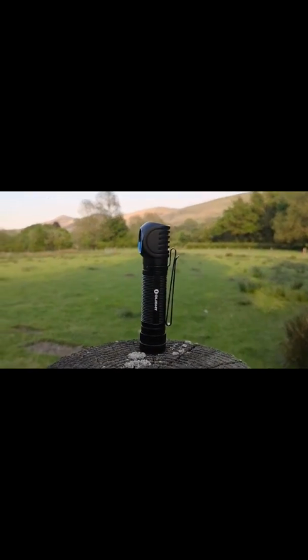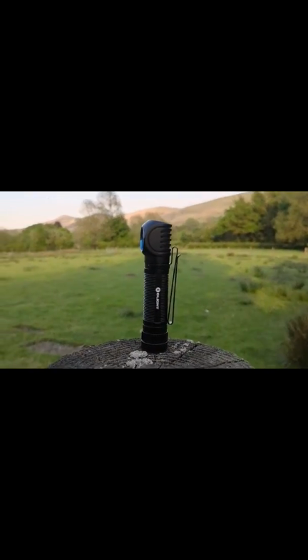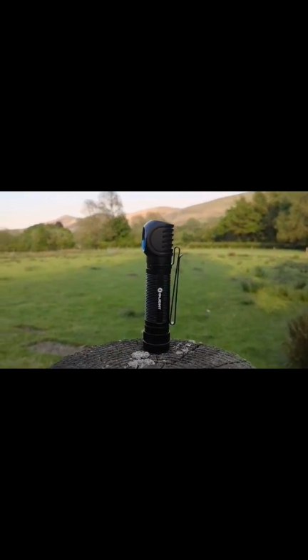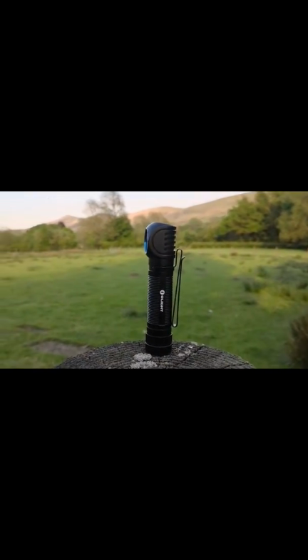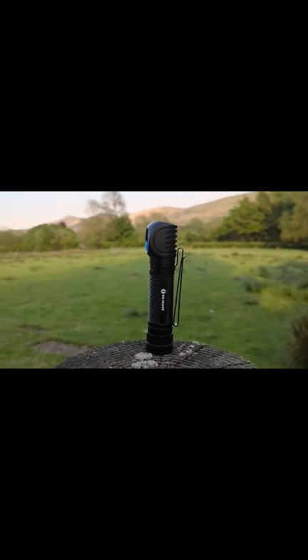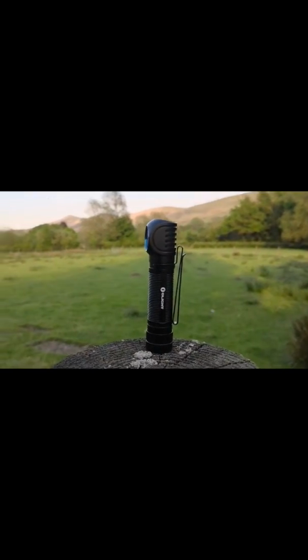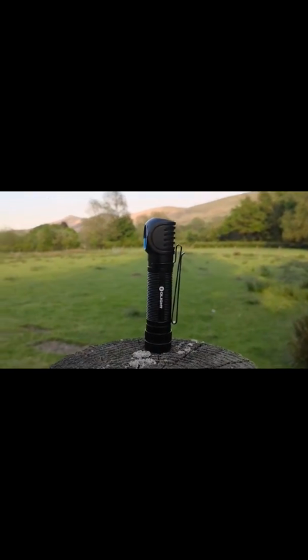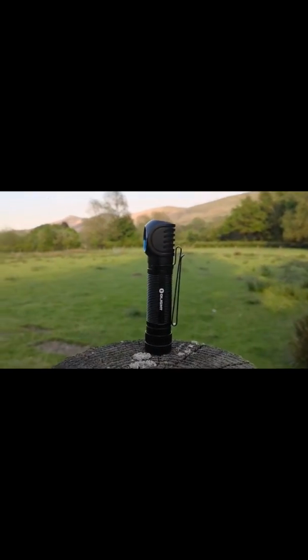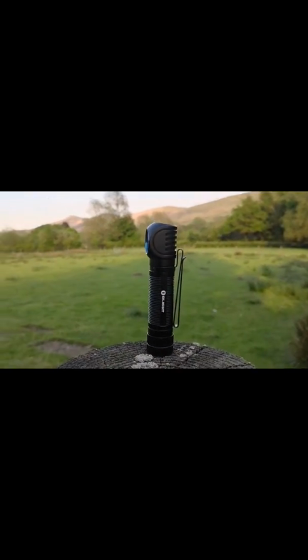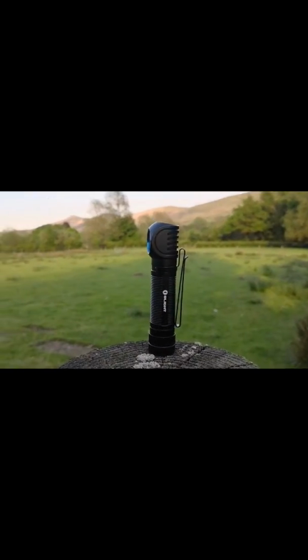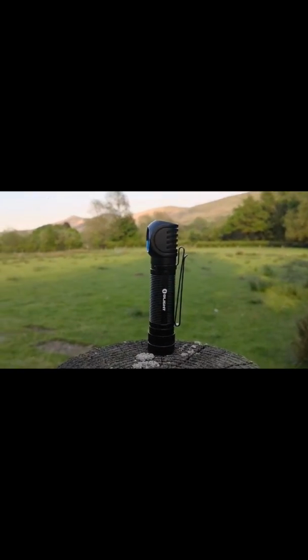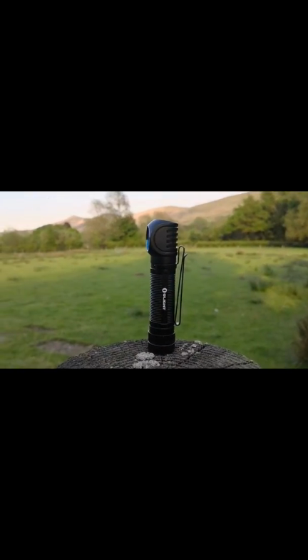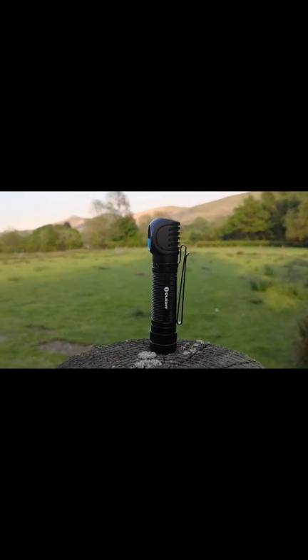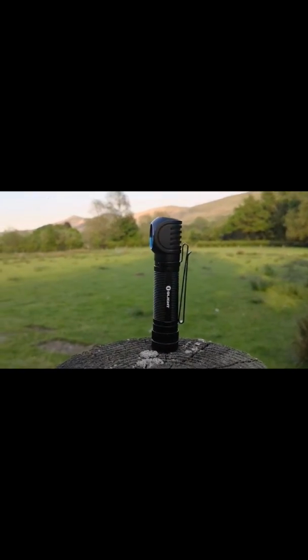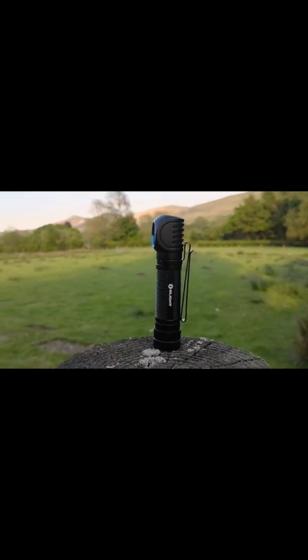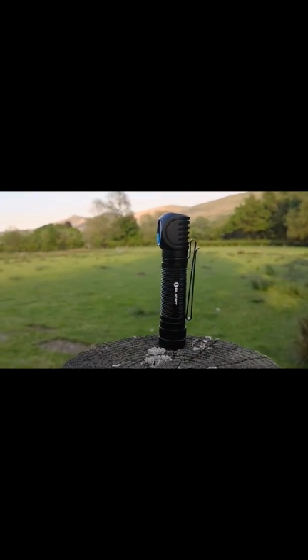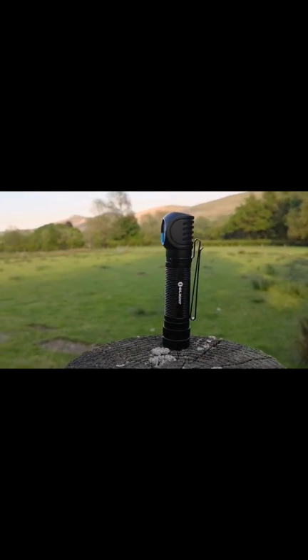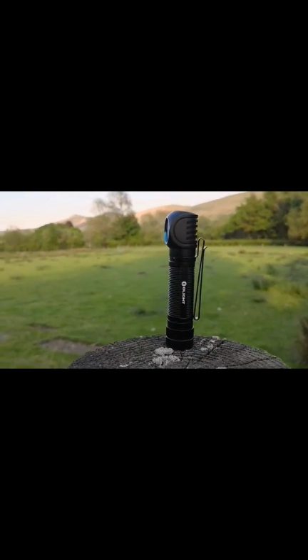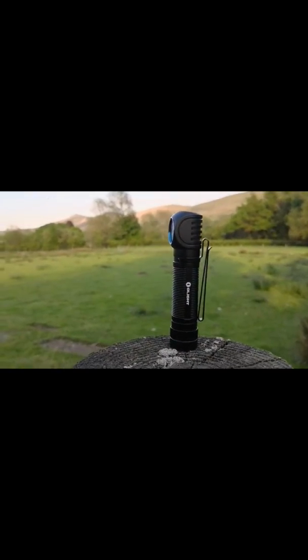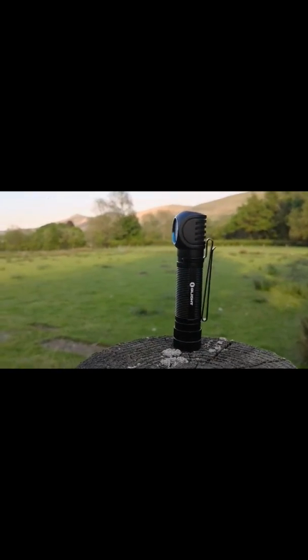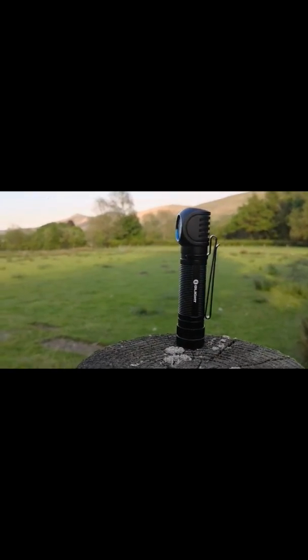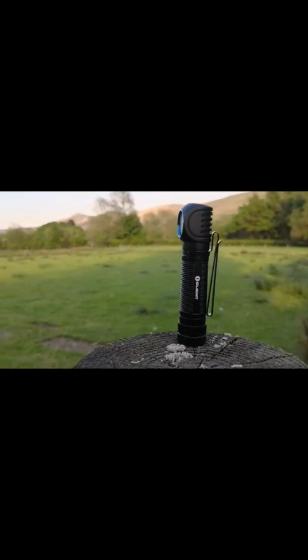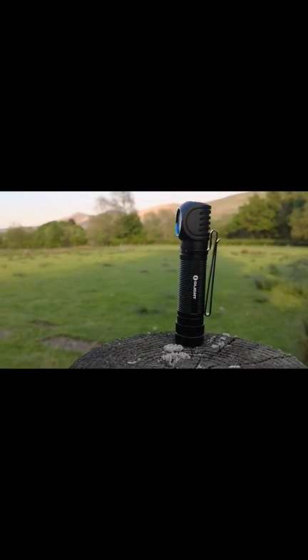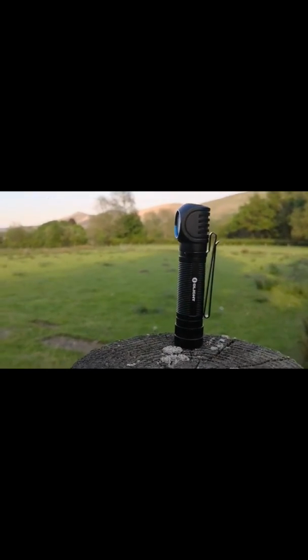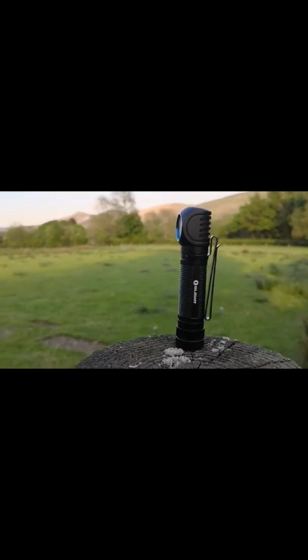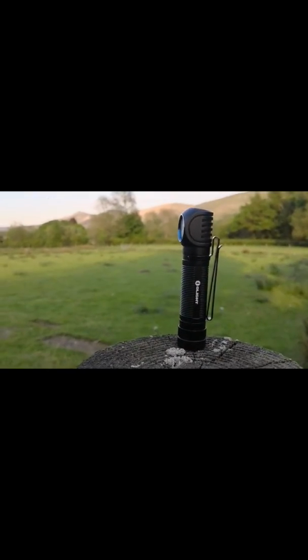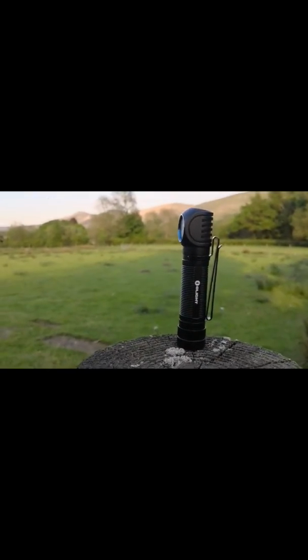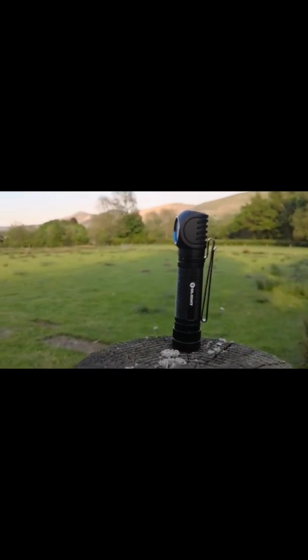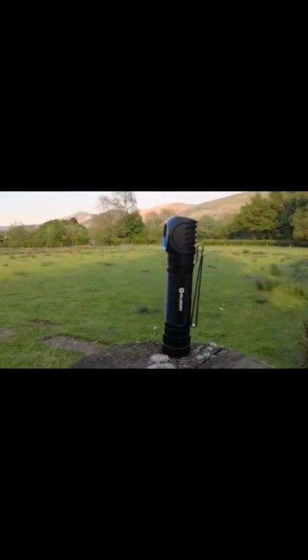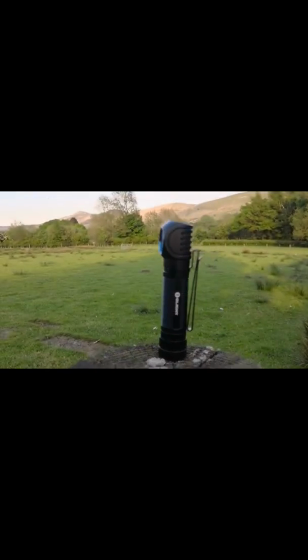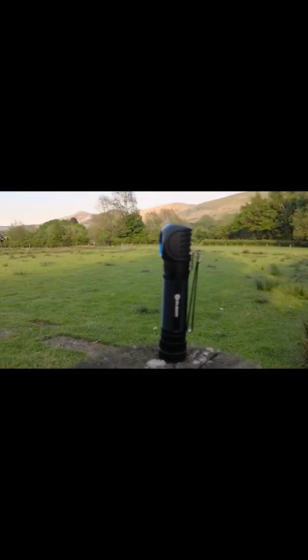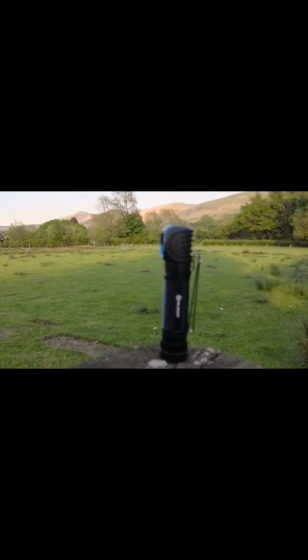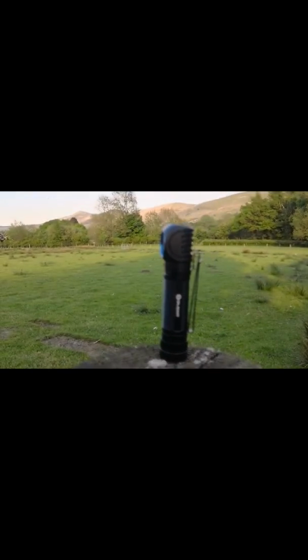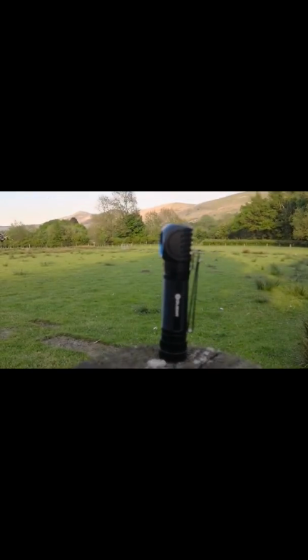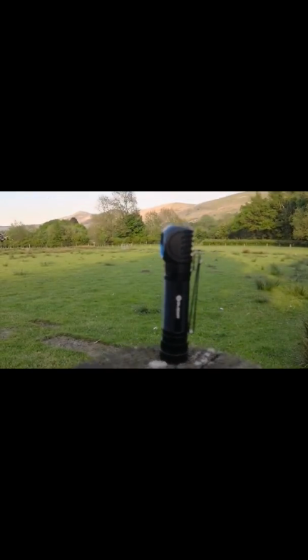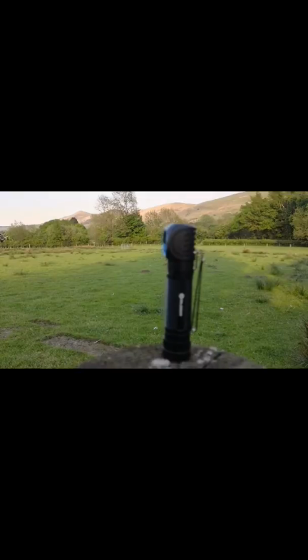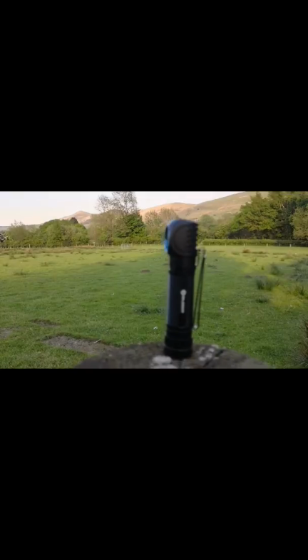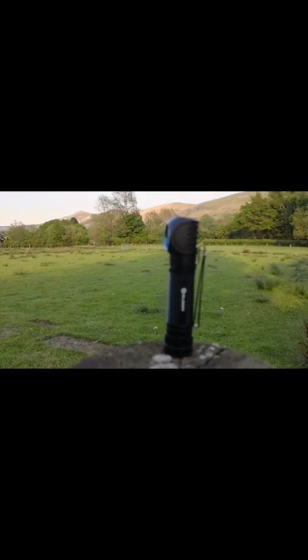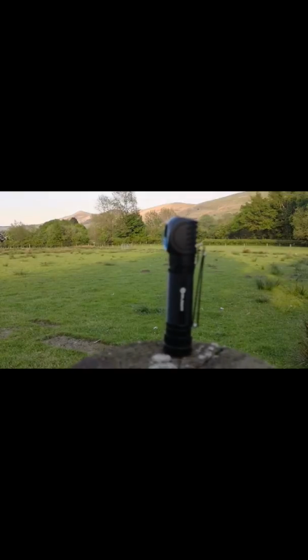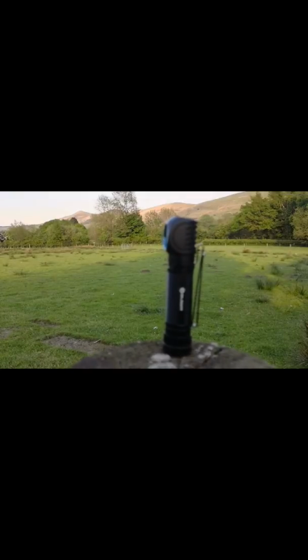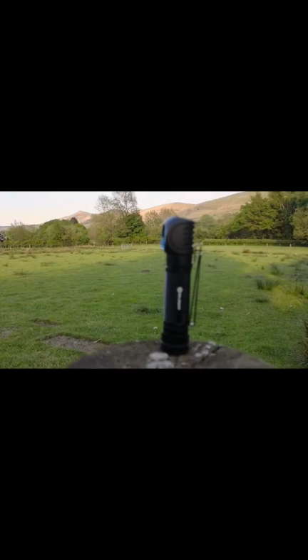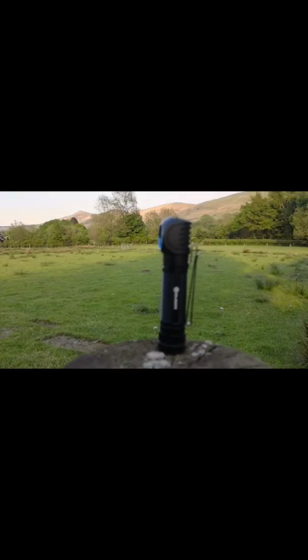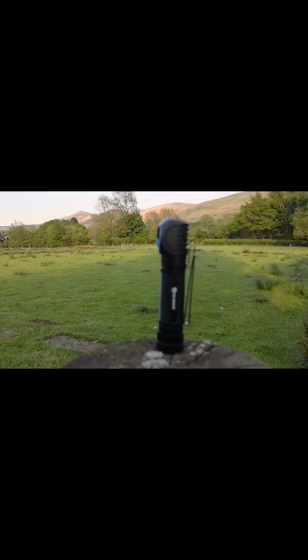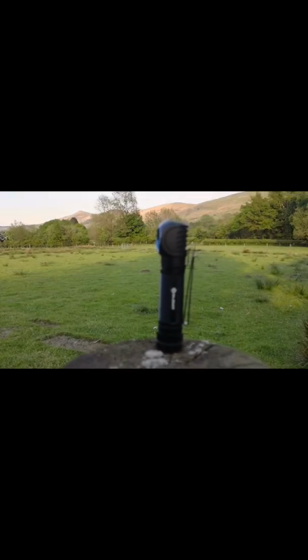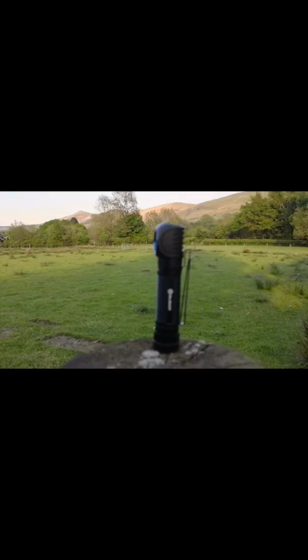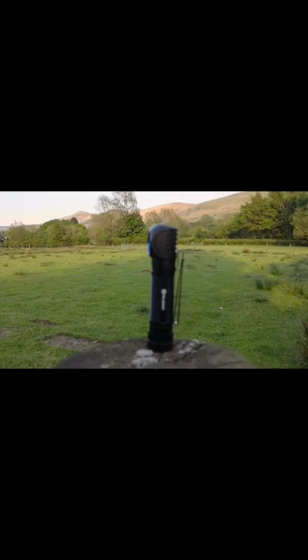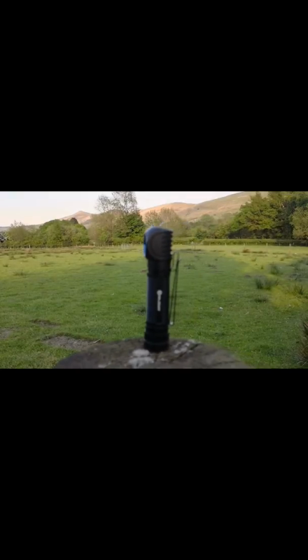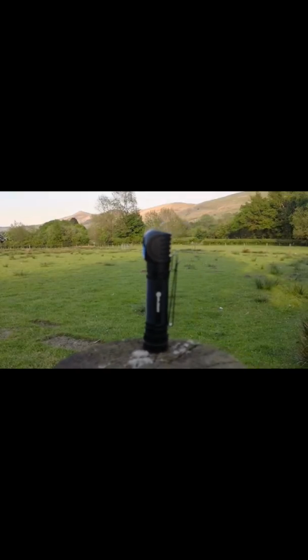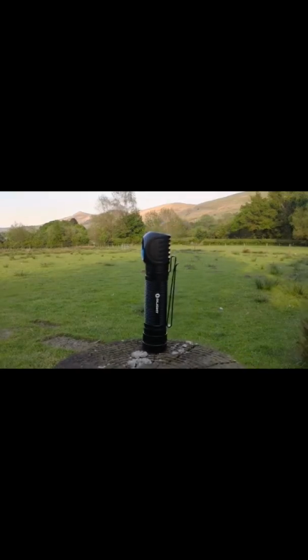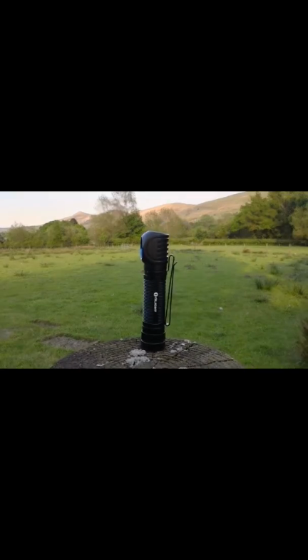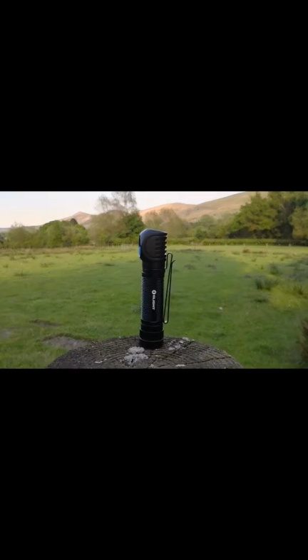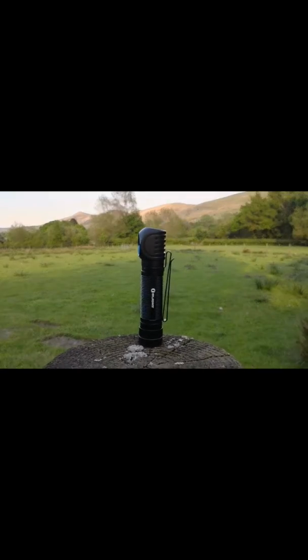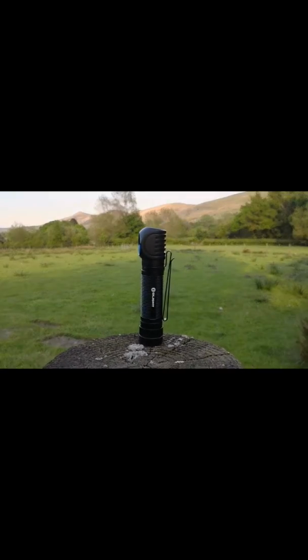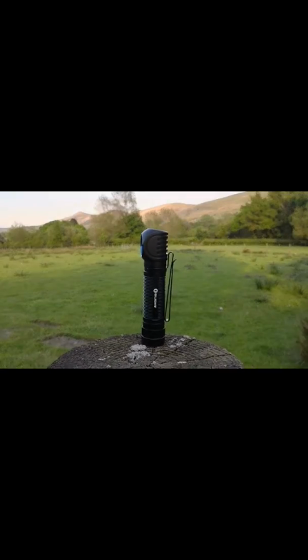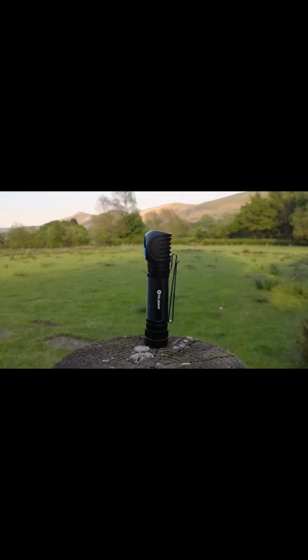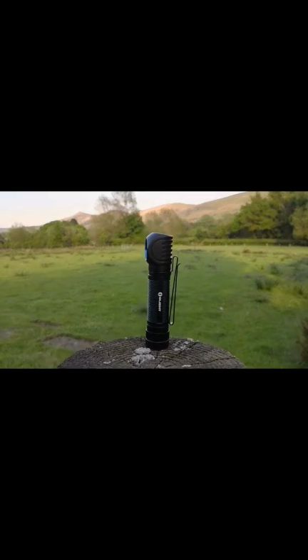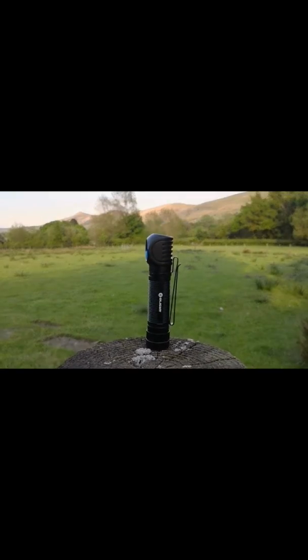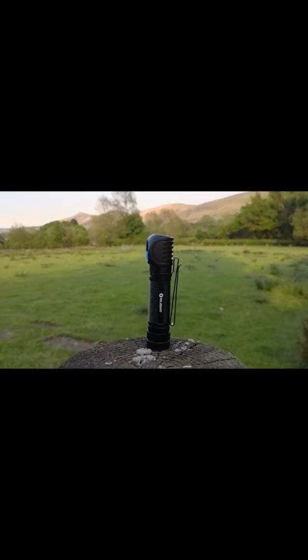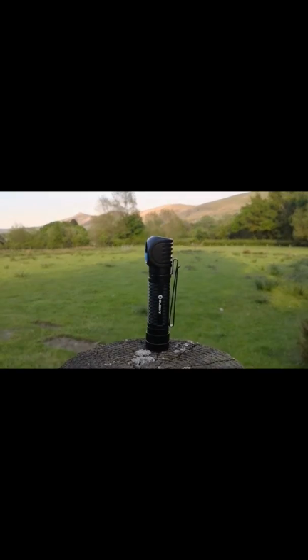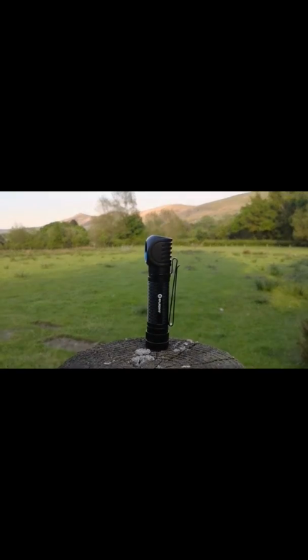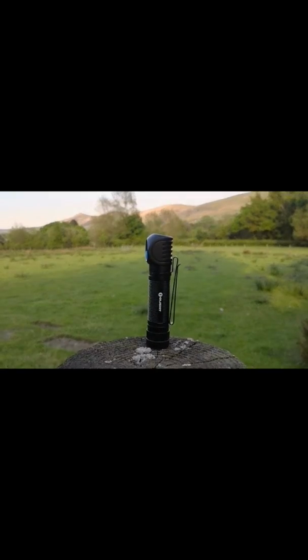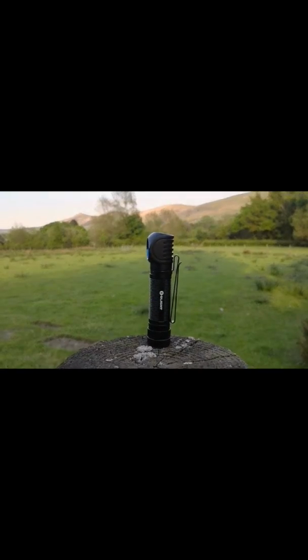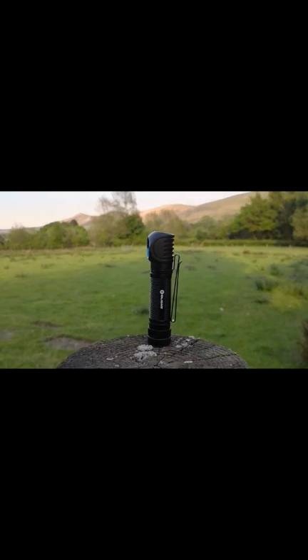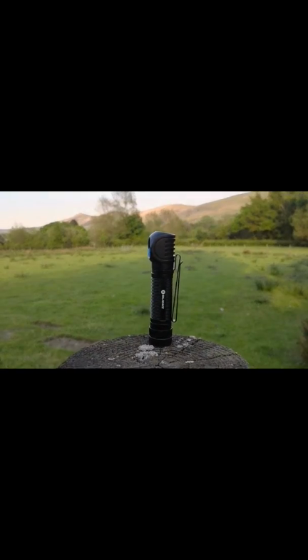It's not only a head torch — it comes supplied with a good, strong belt clip as well.